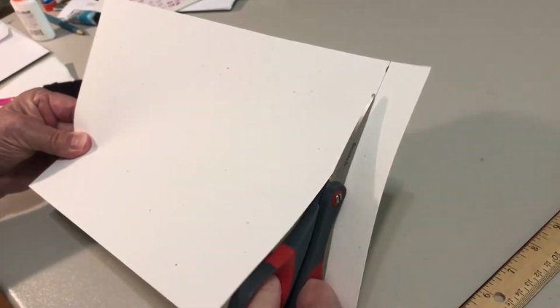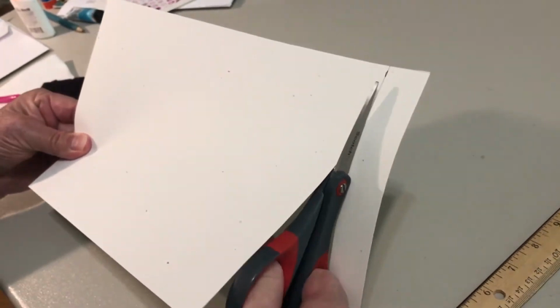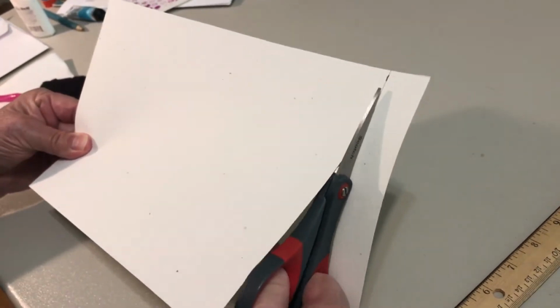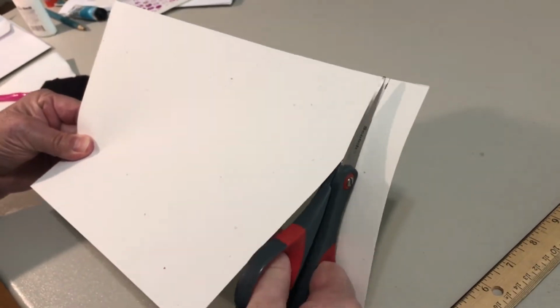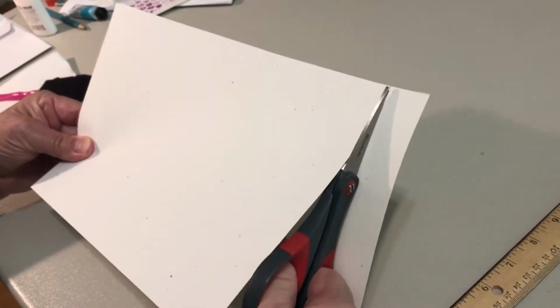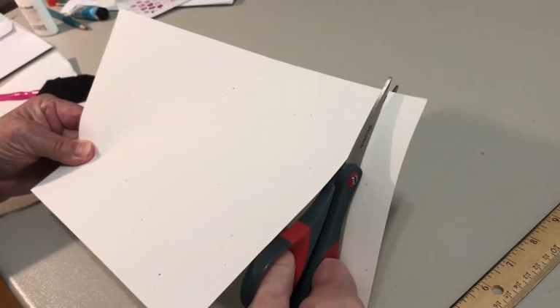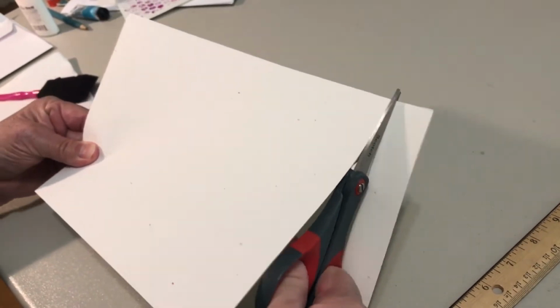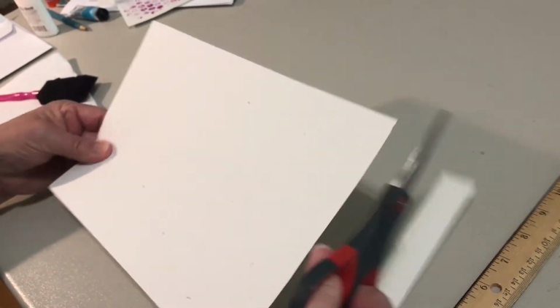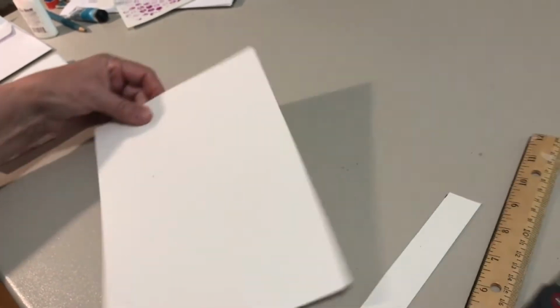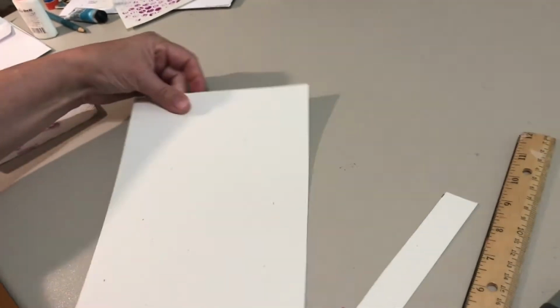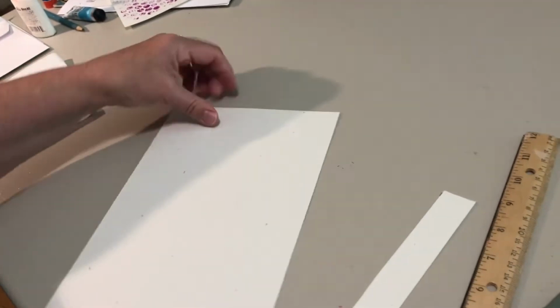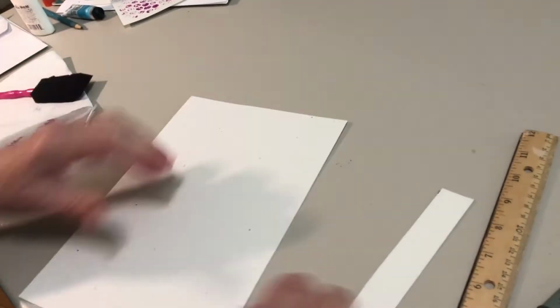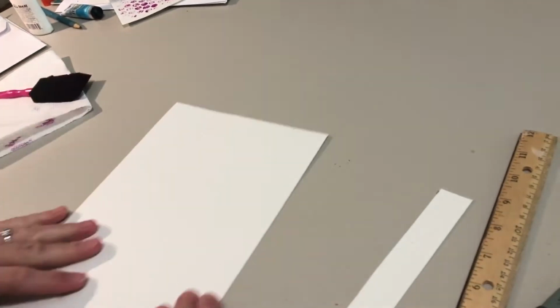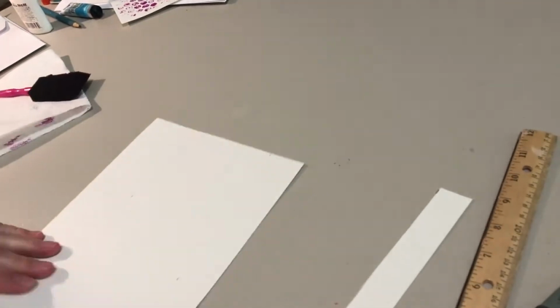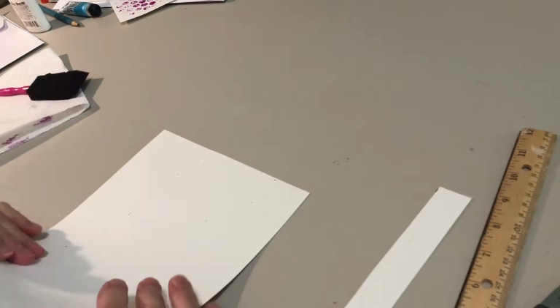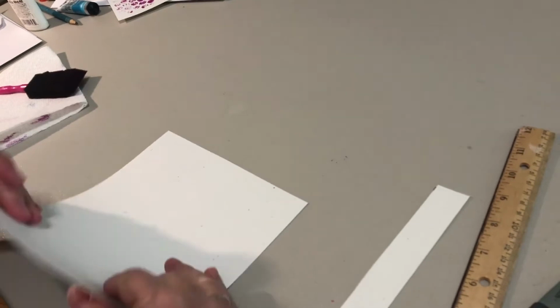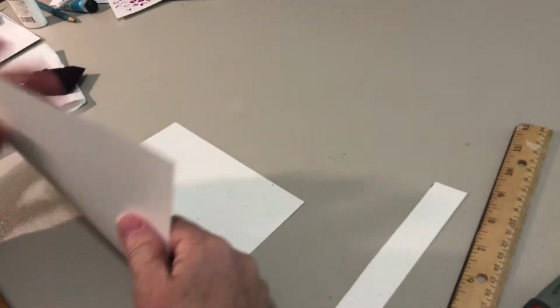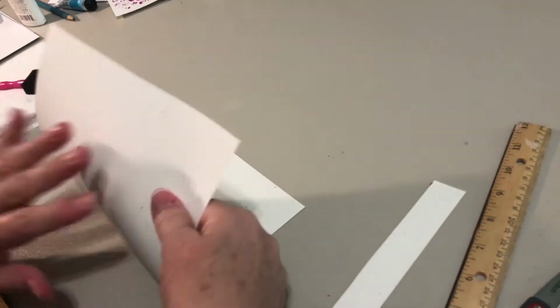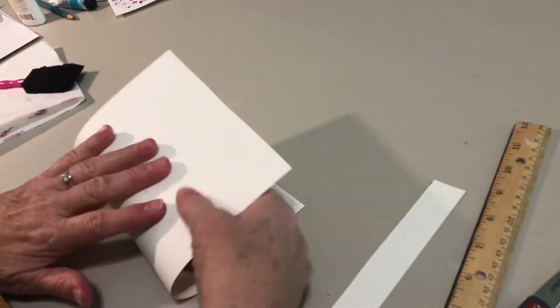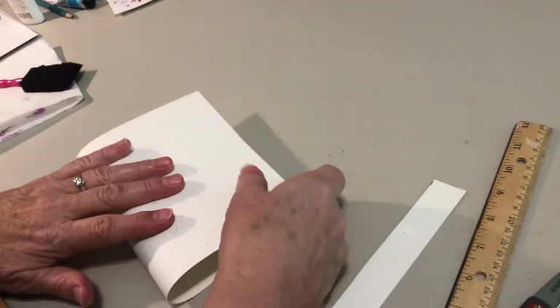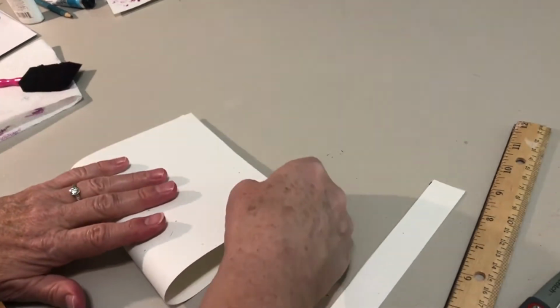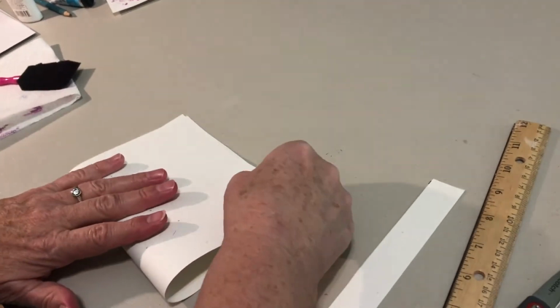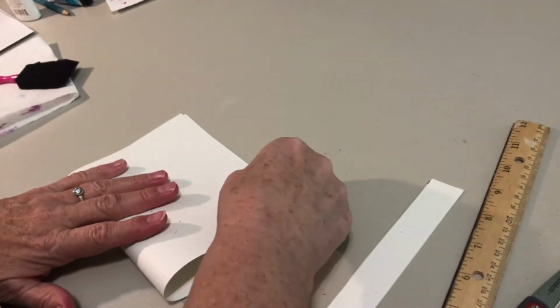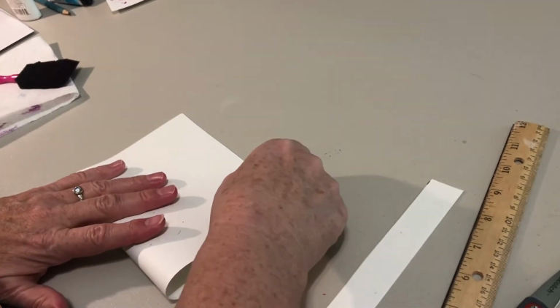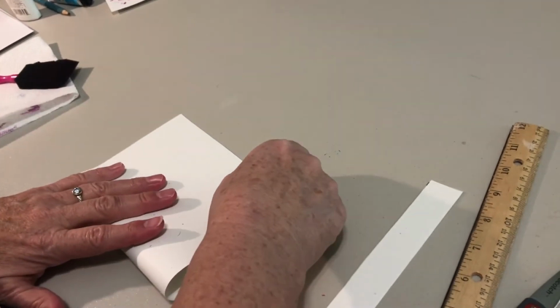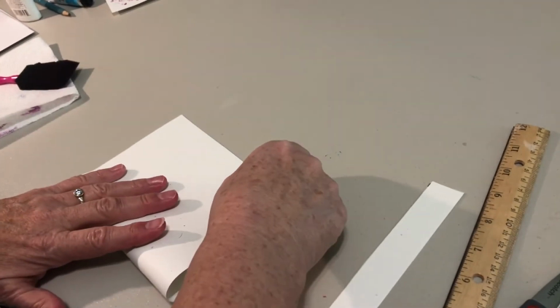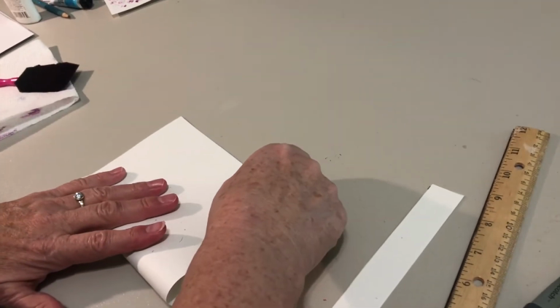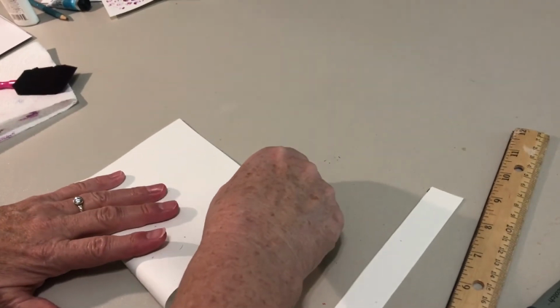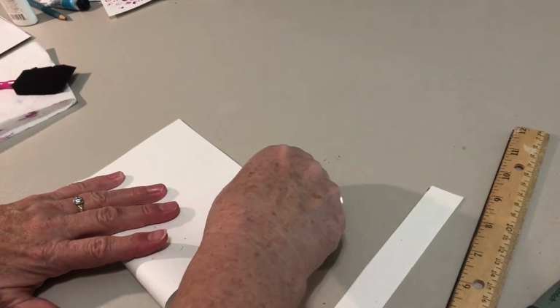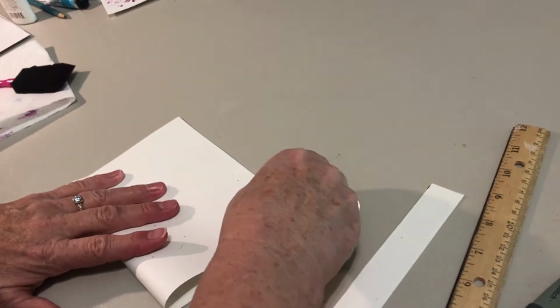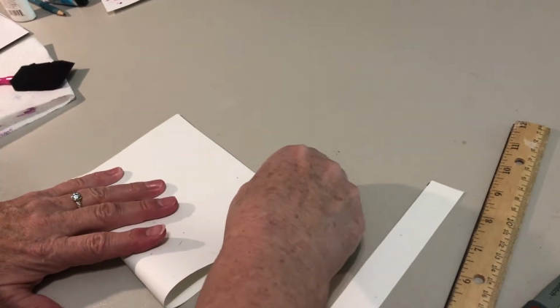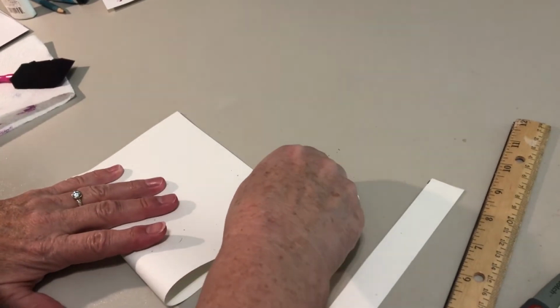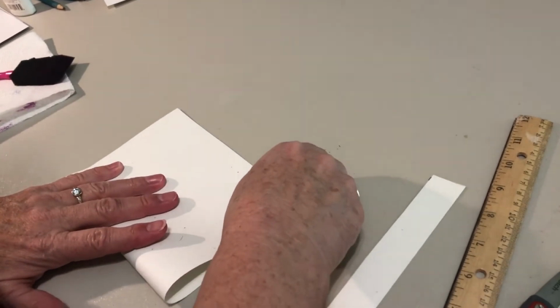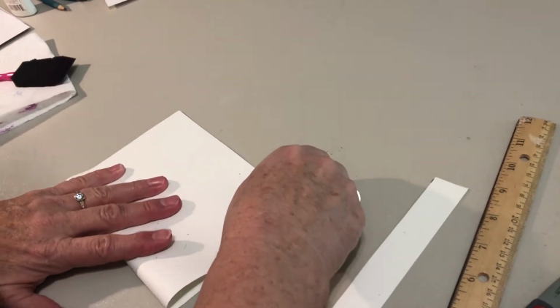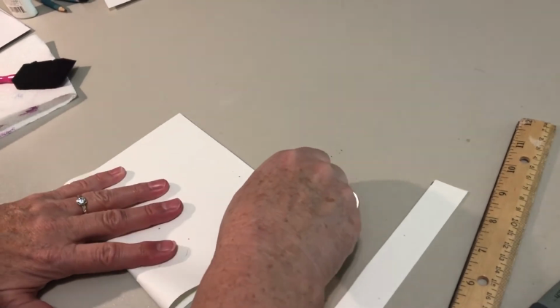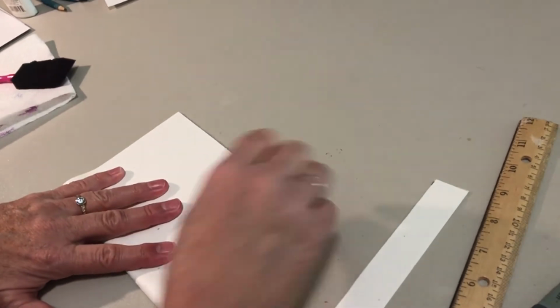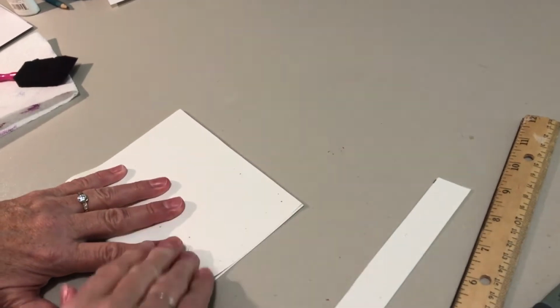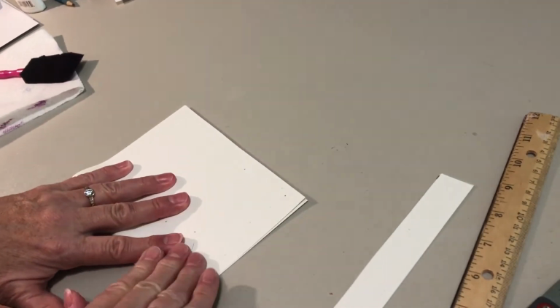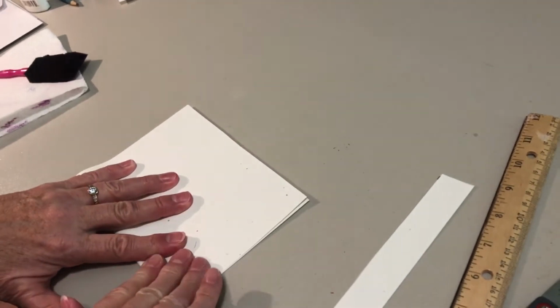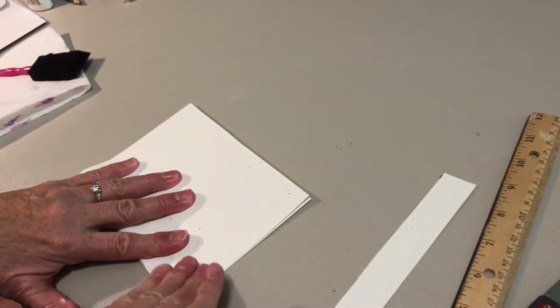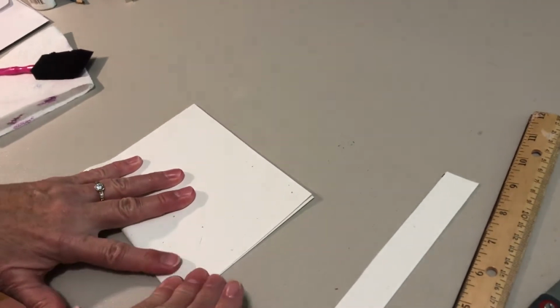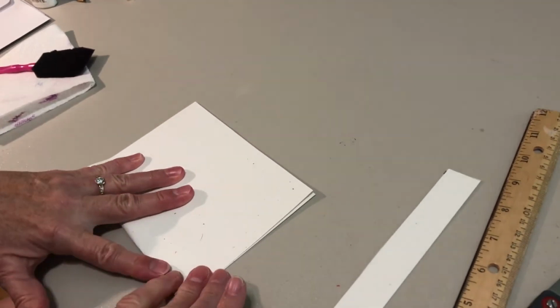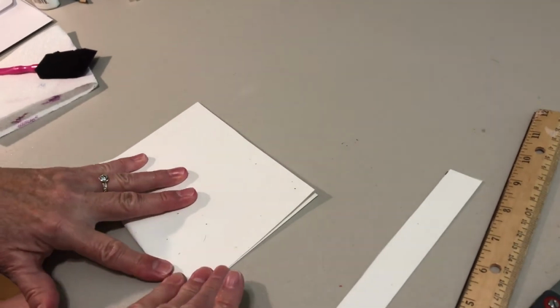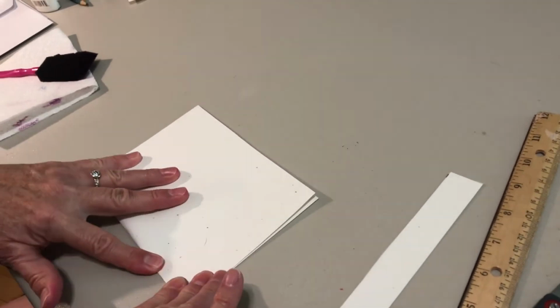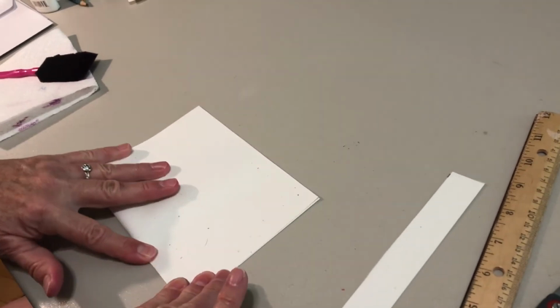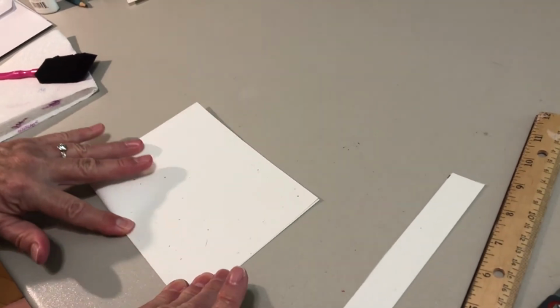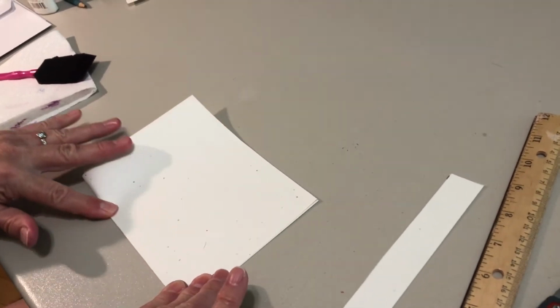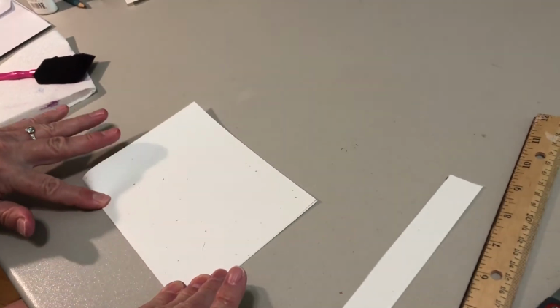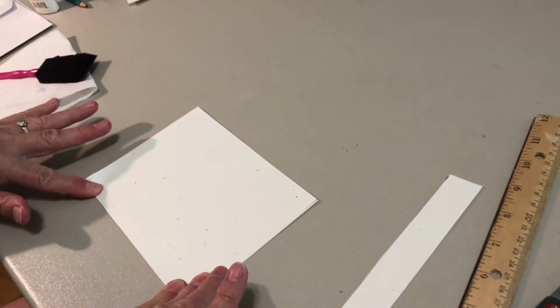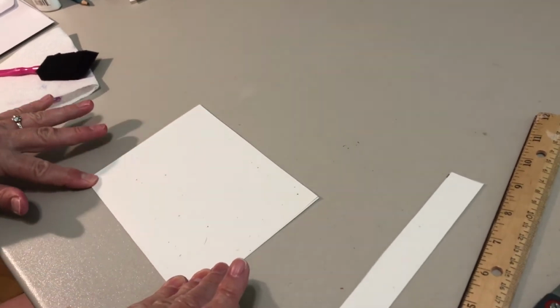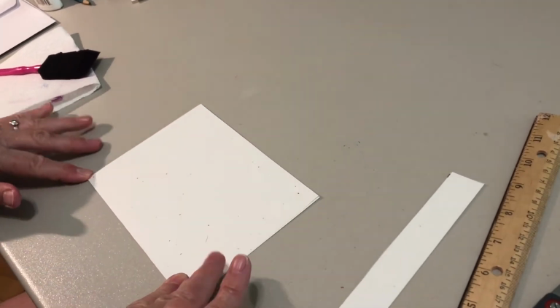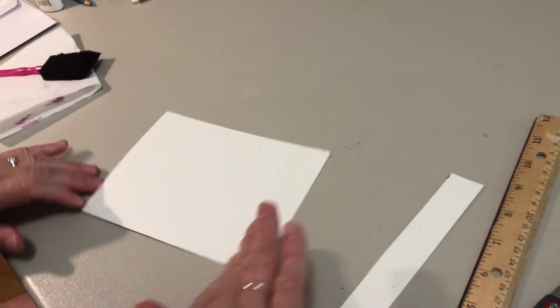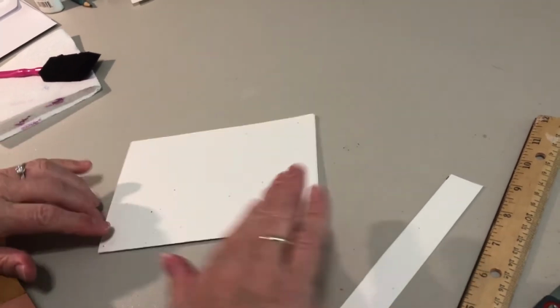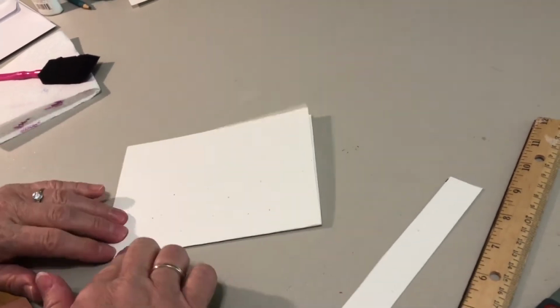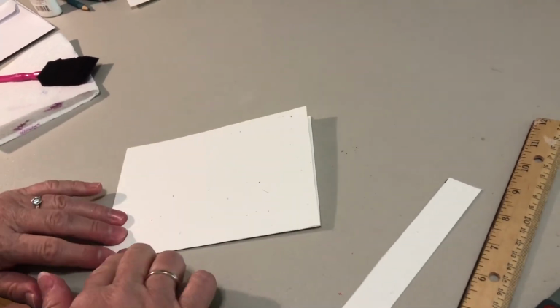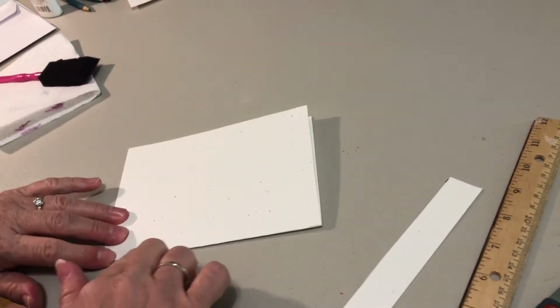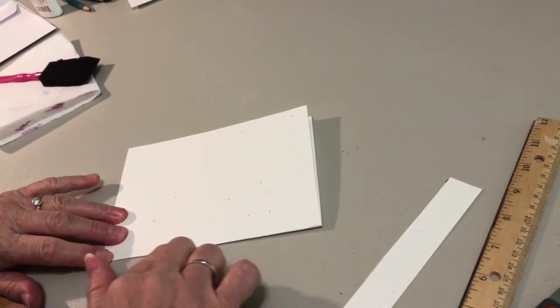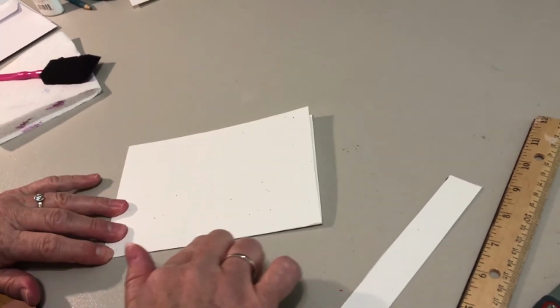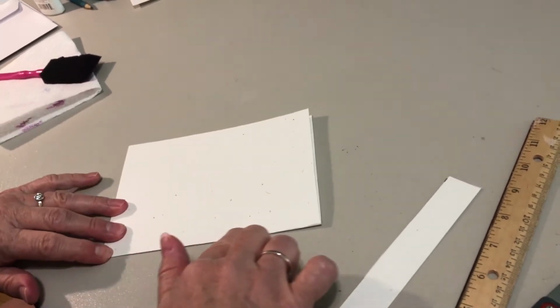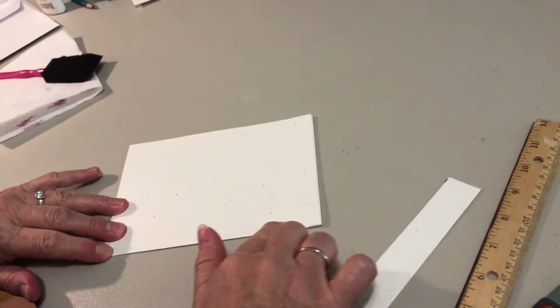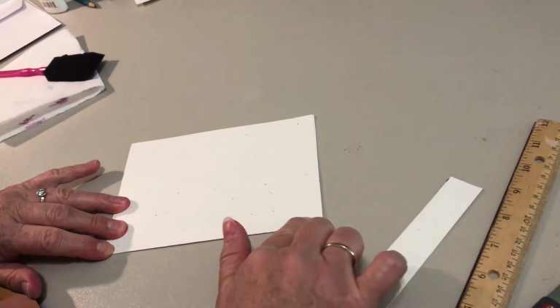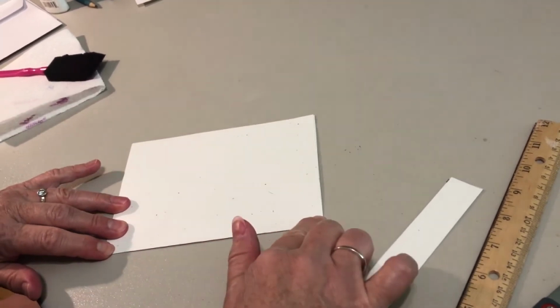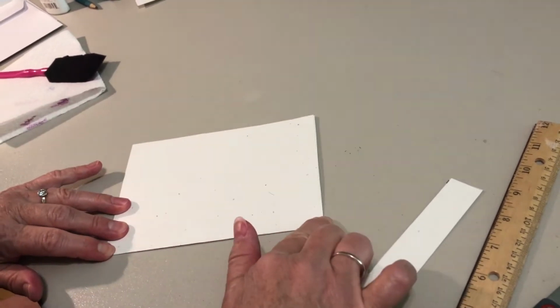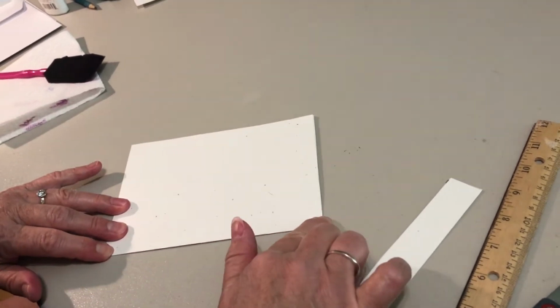Fold the 10 inch part of the paper in half. Now you have a 5 inch by 7 inch card.